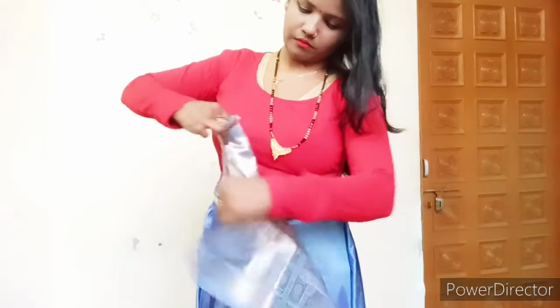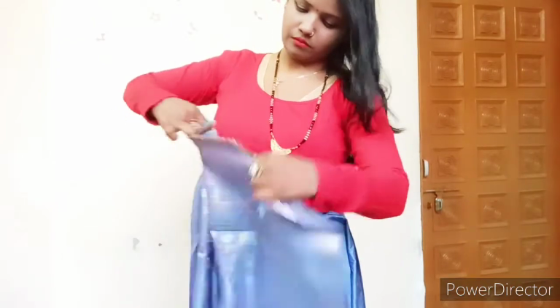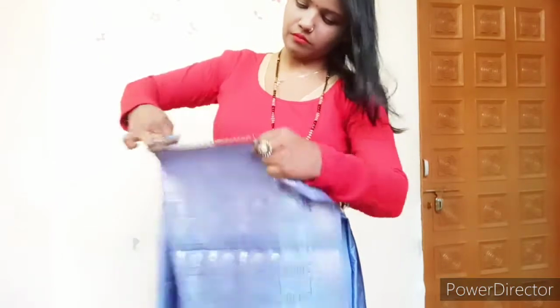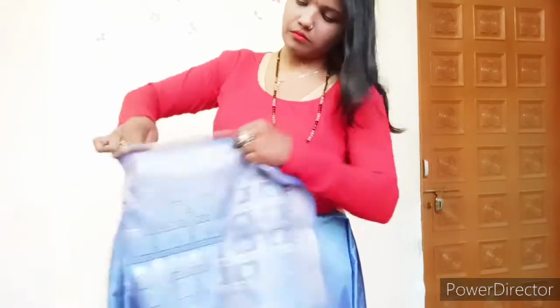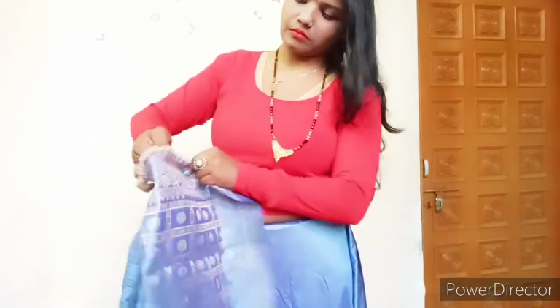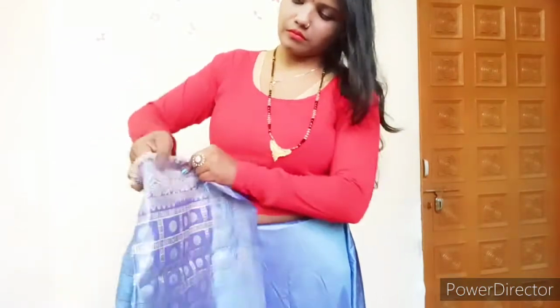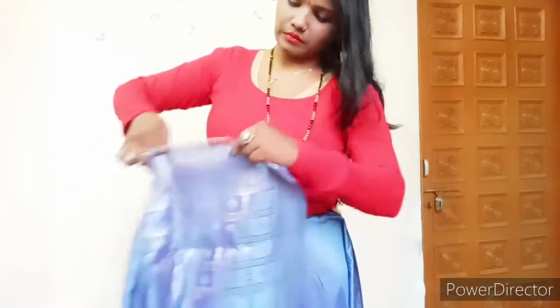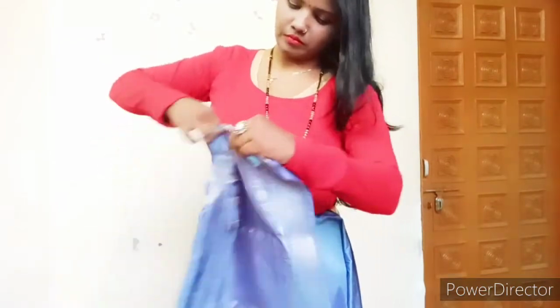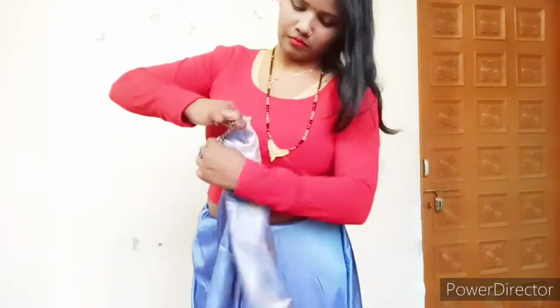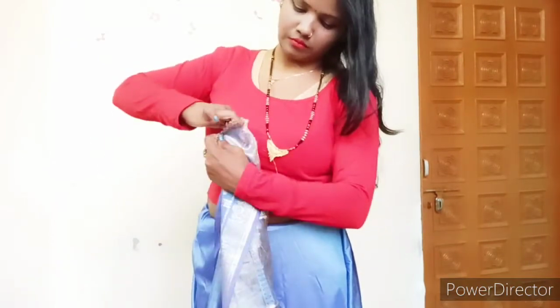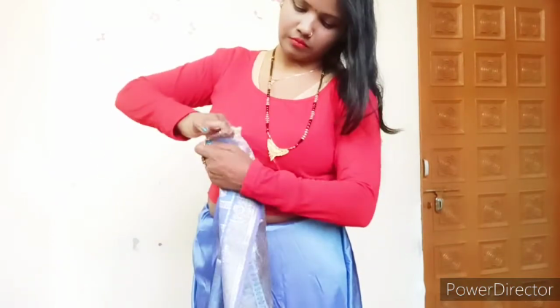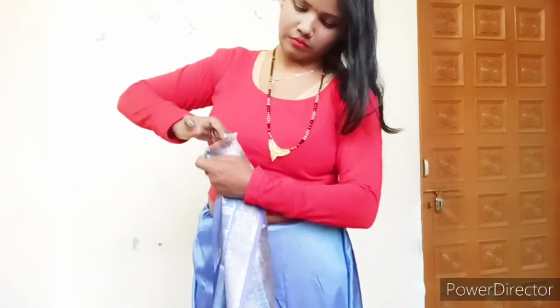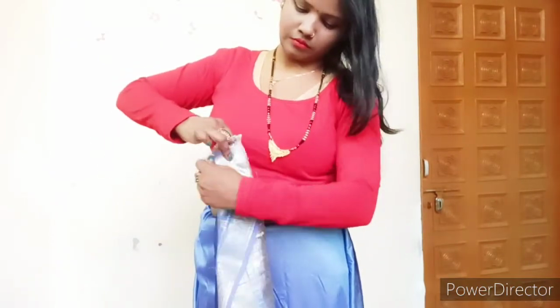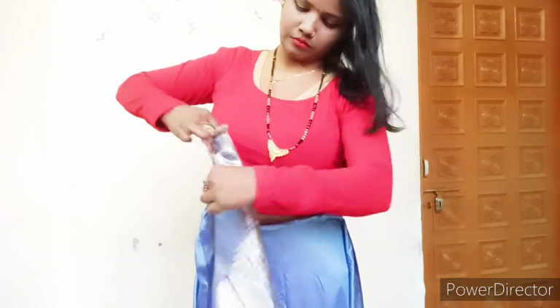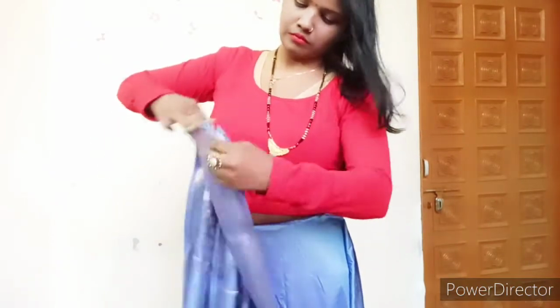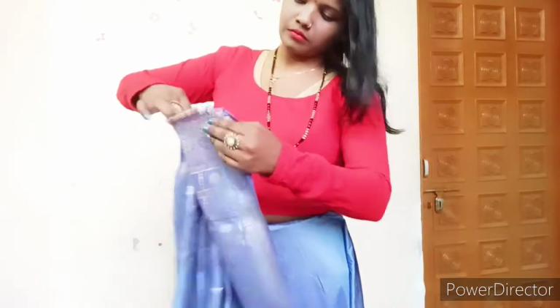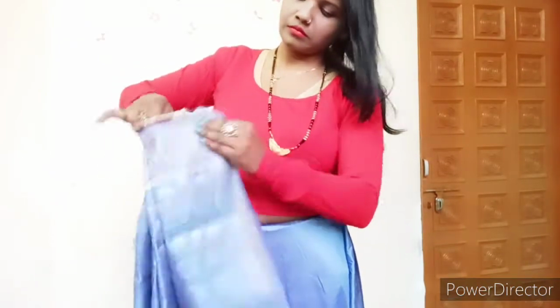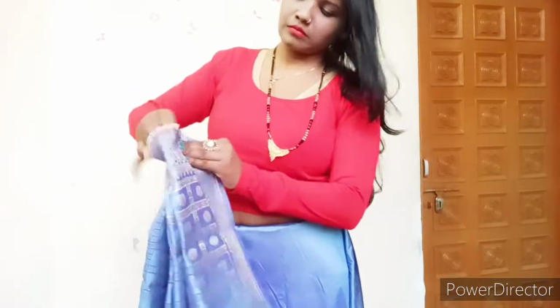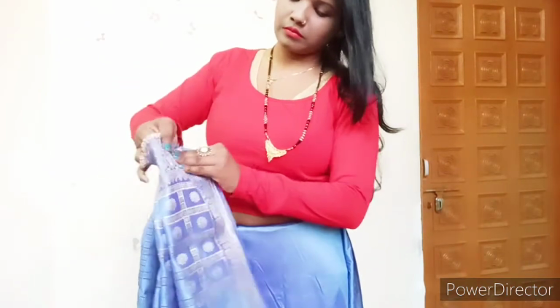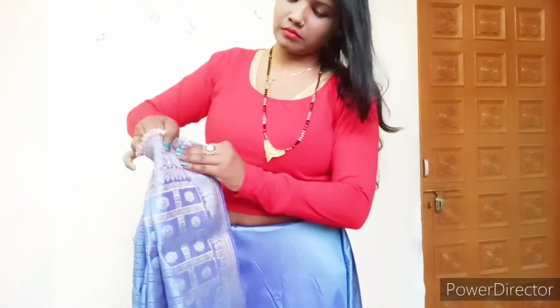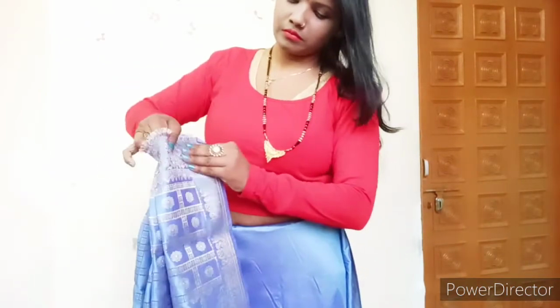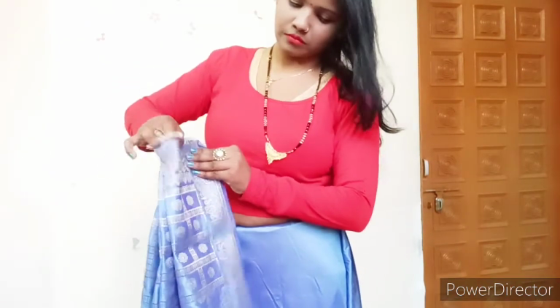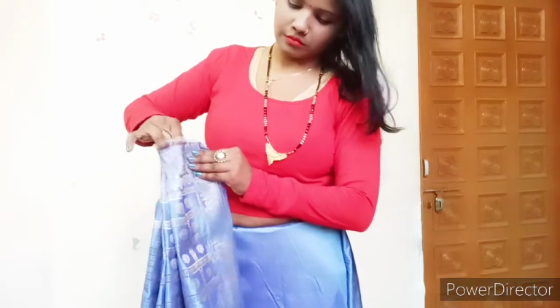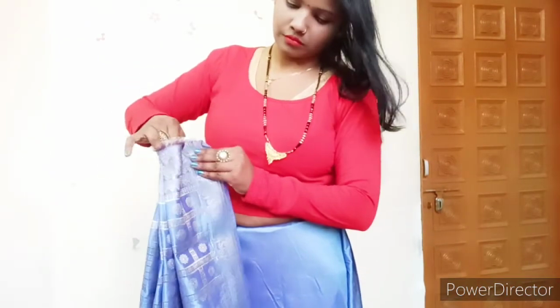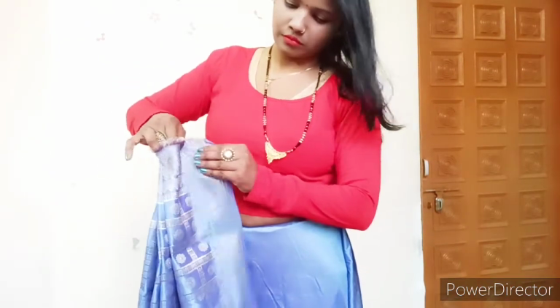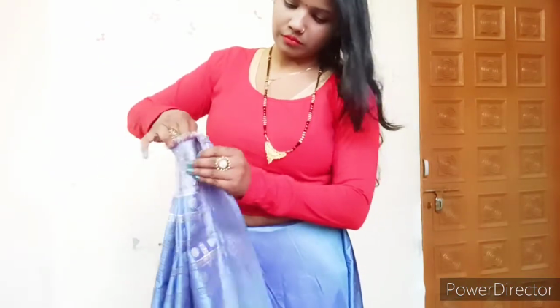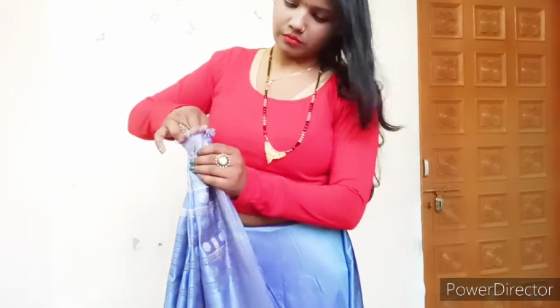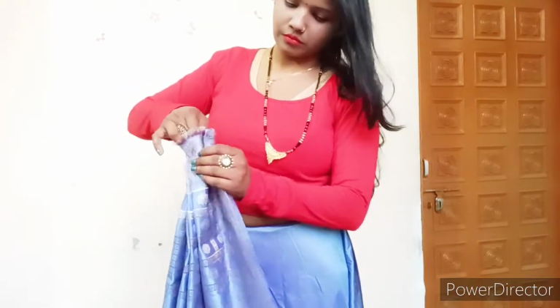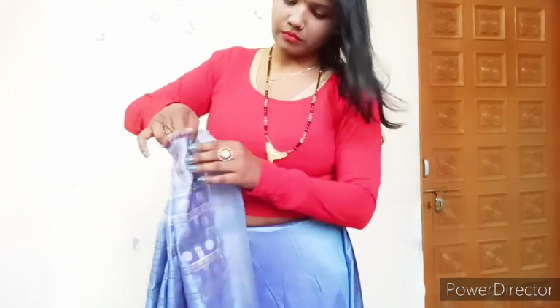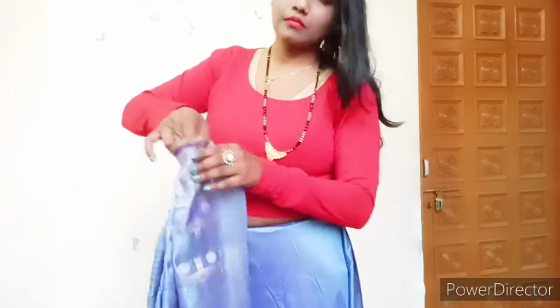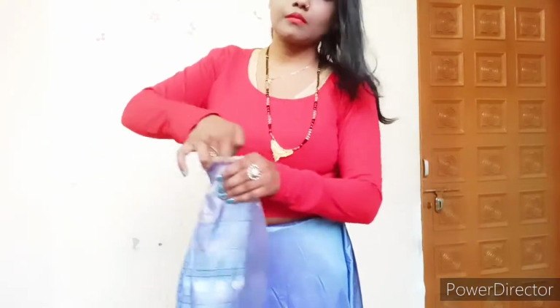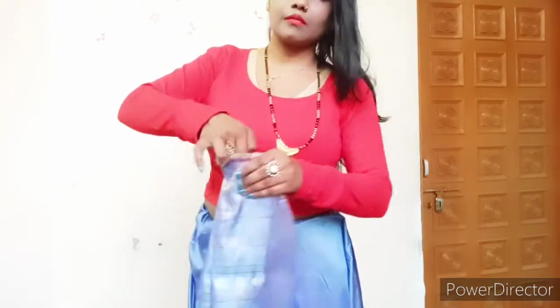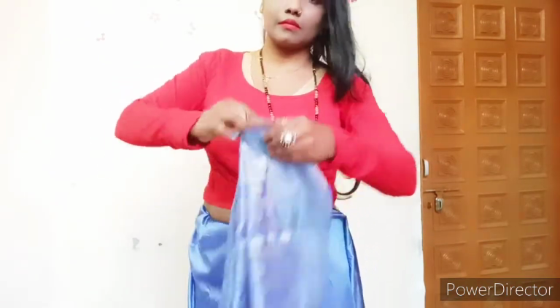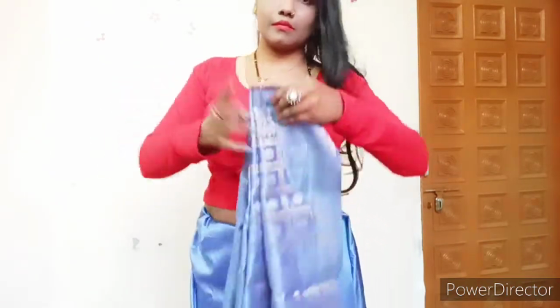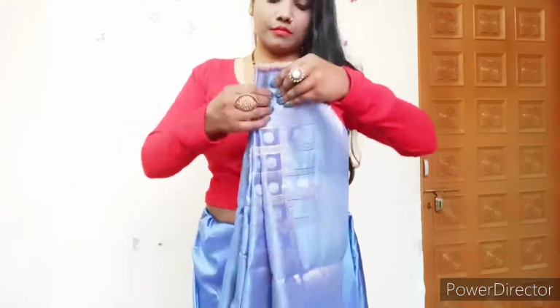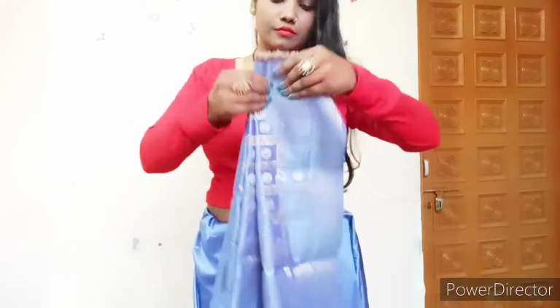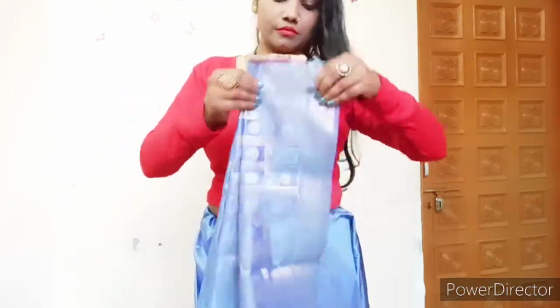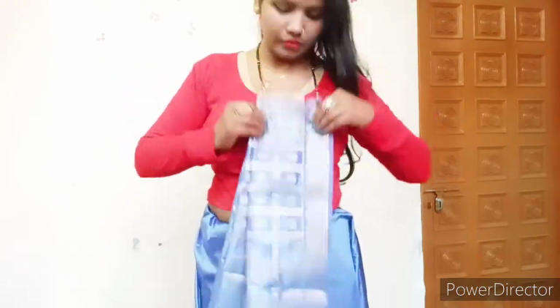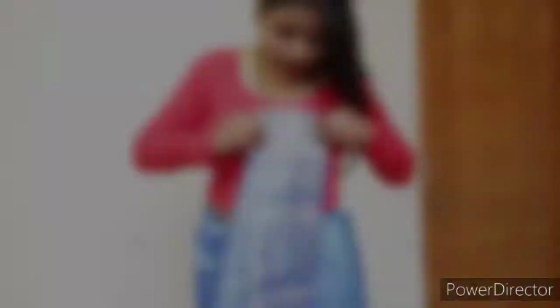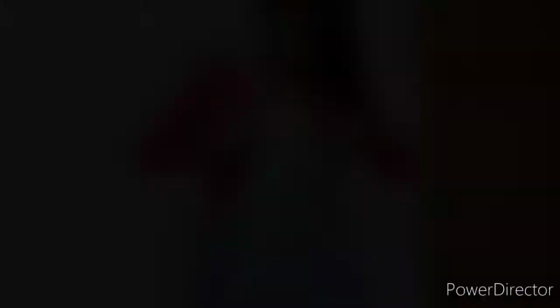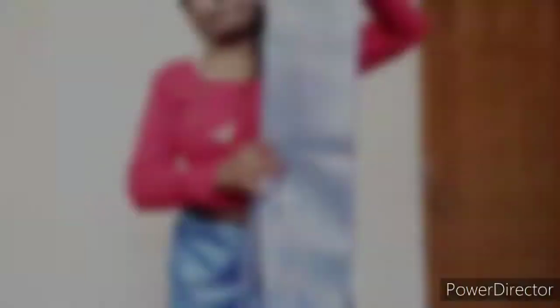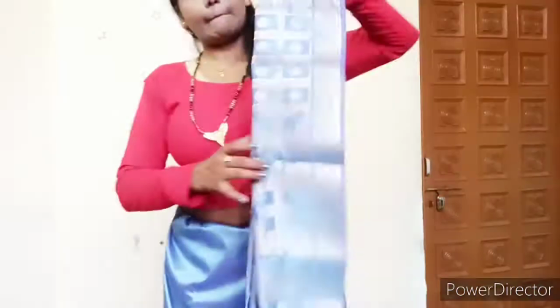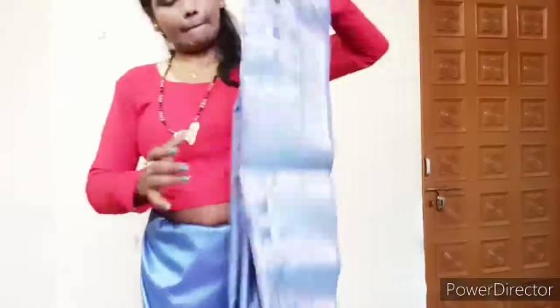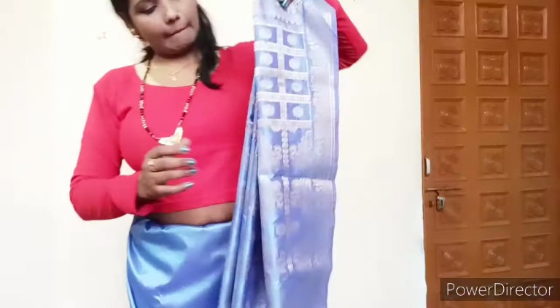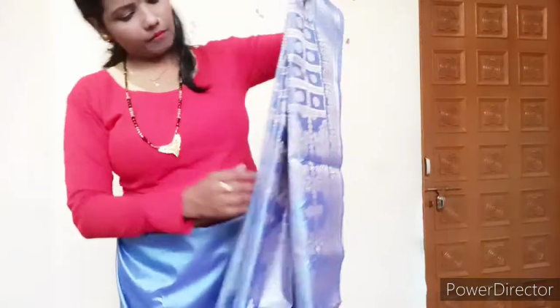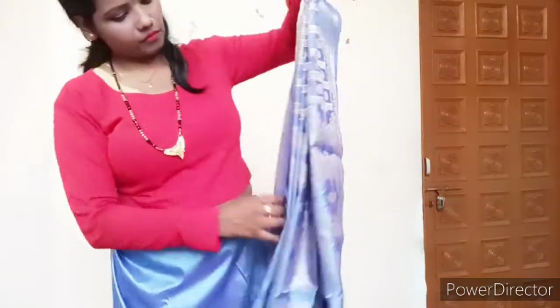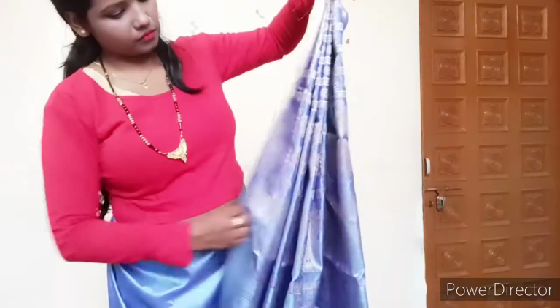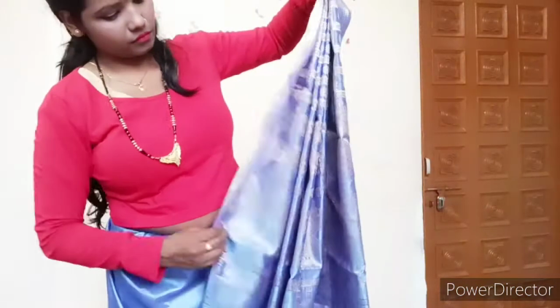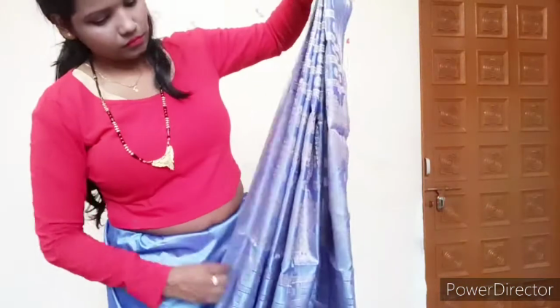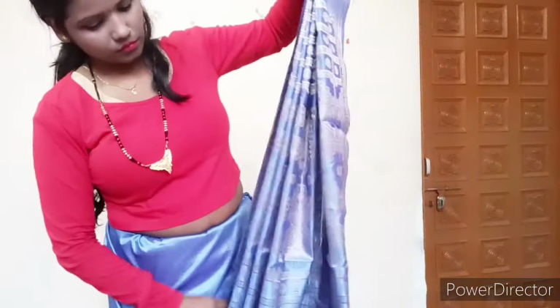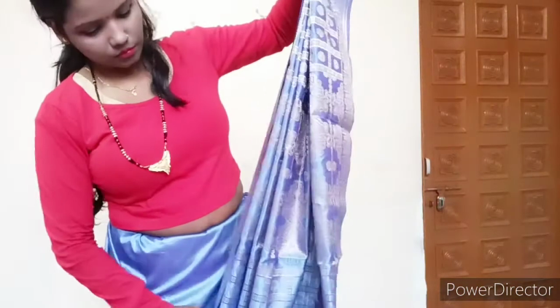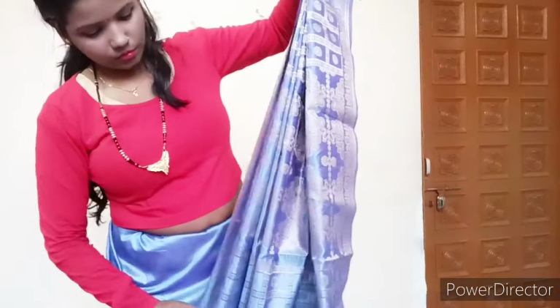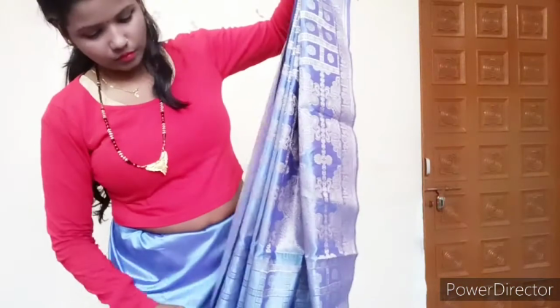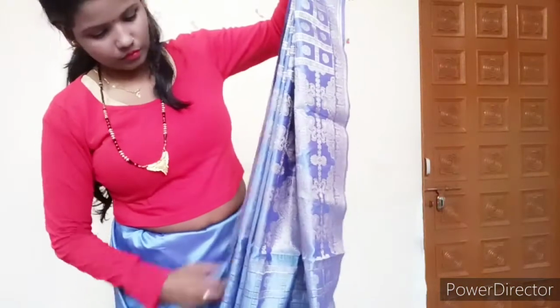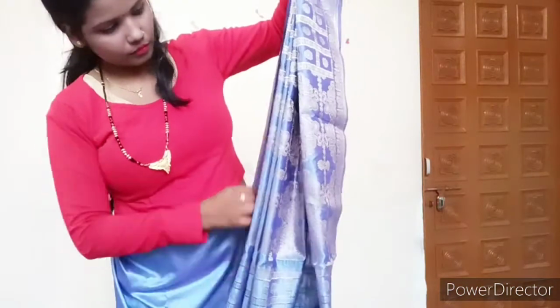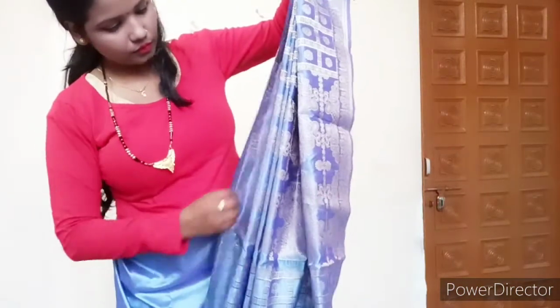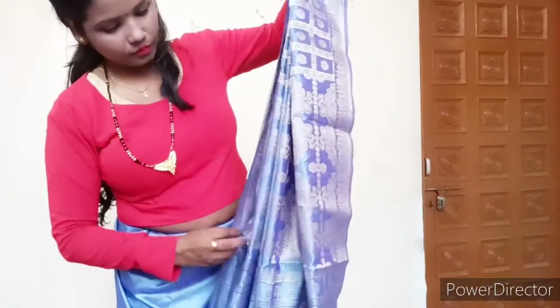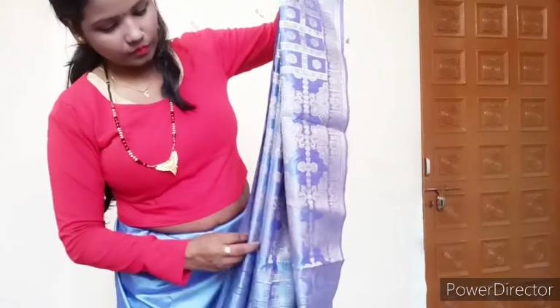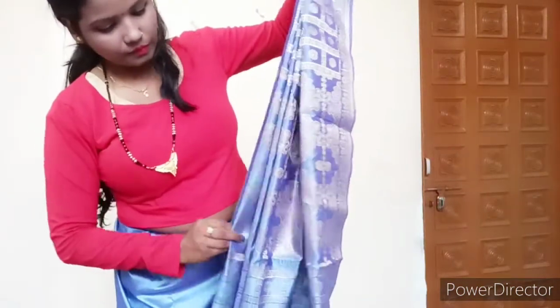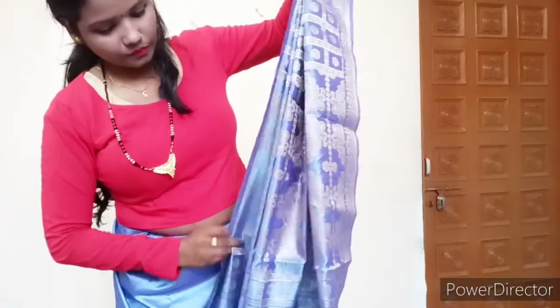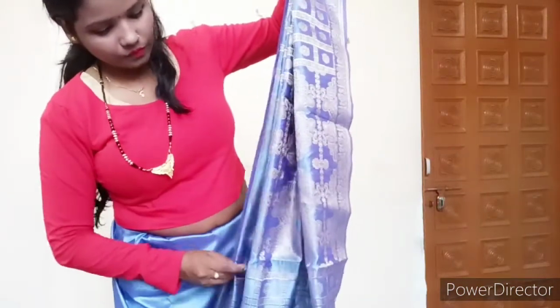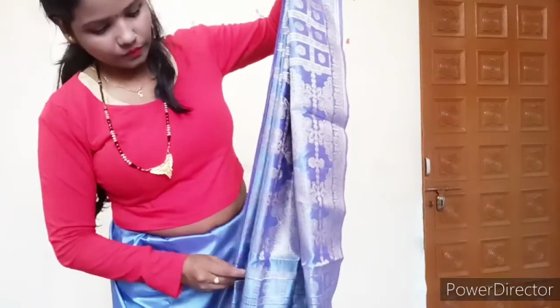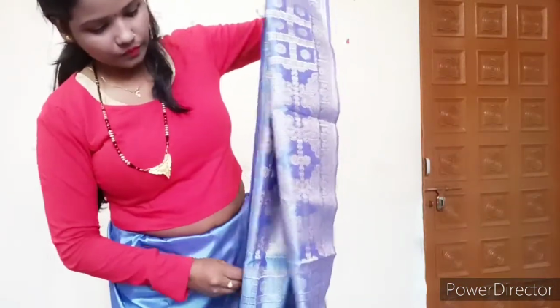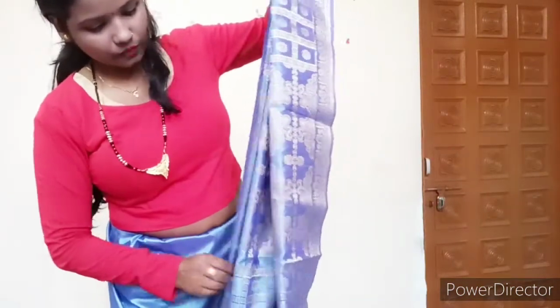You will not believe that I would not even be able to wear it for a month. Now I am also wearing a lot more comfortably.